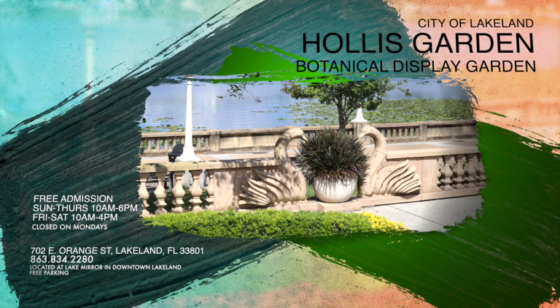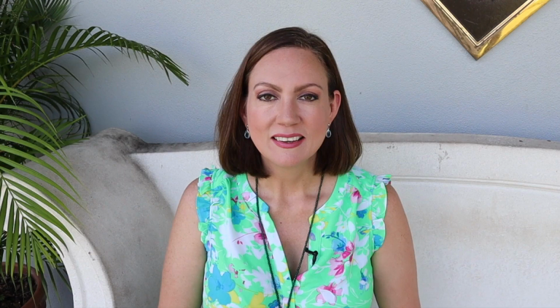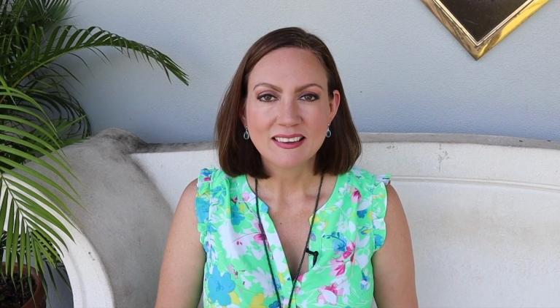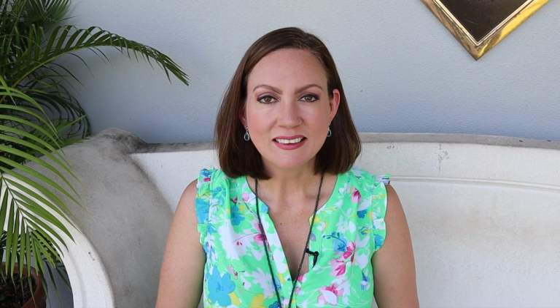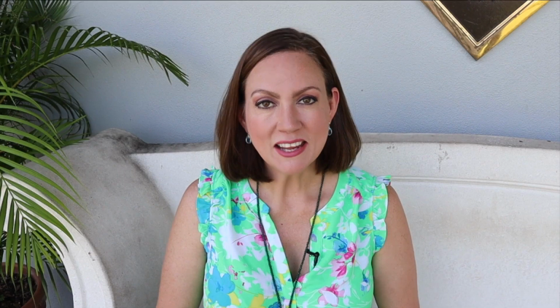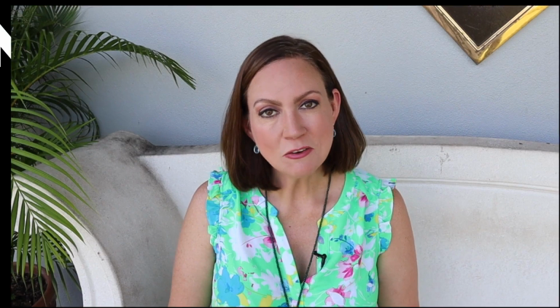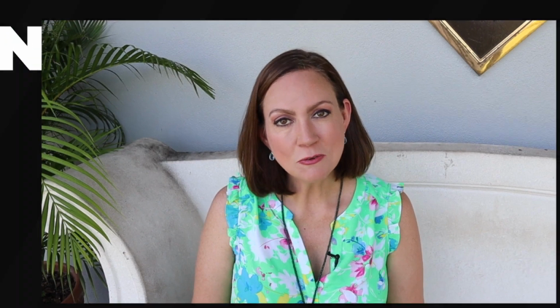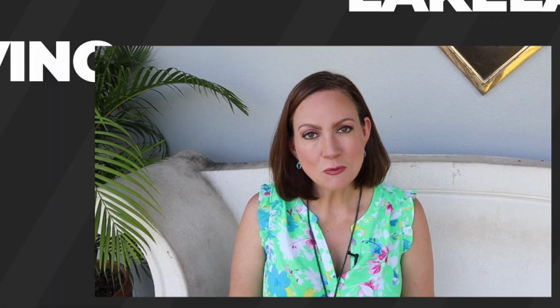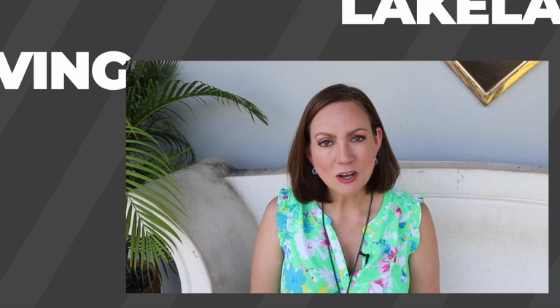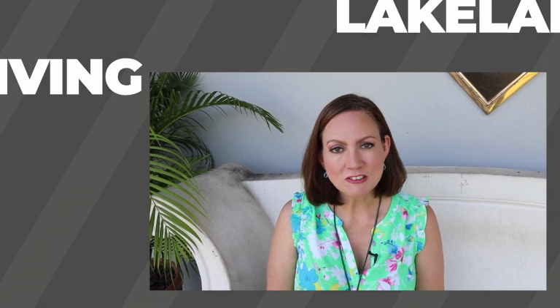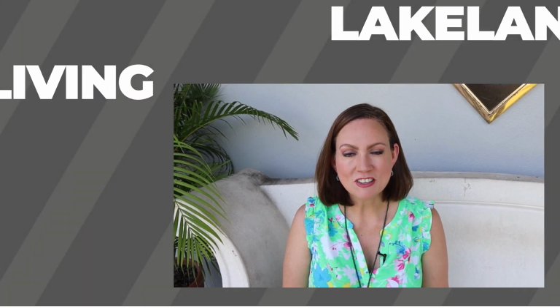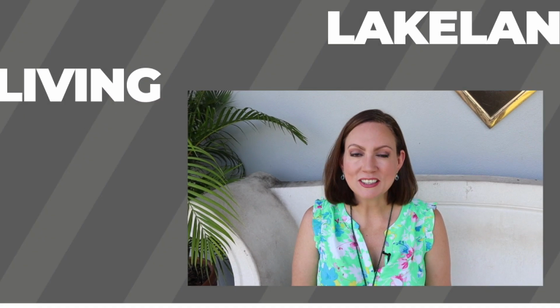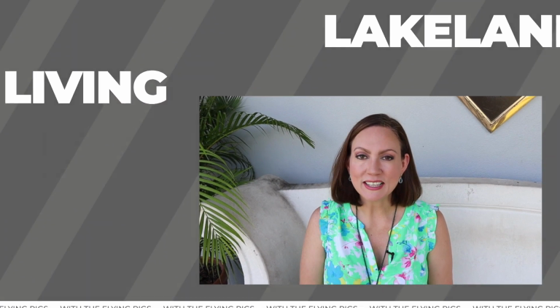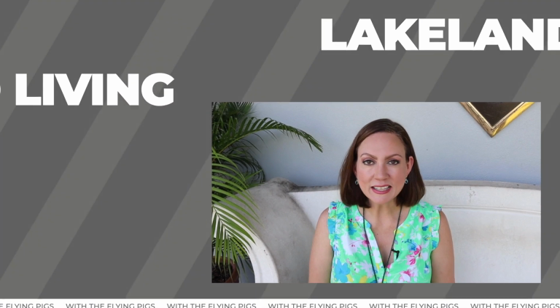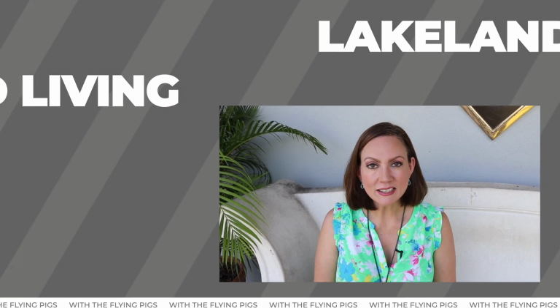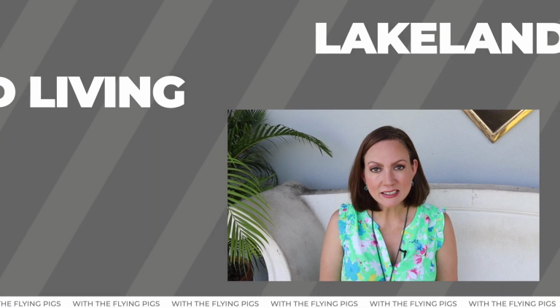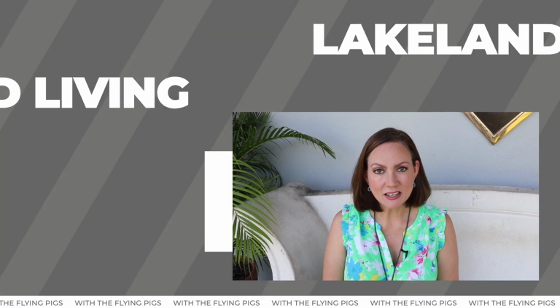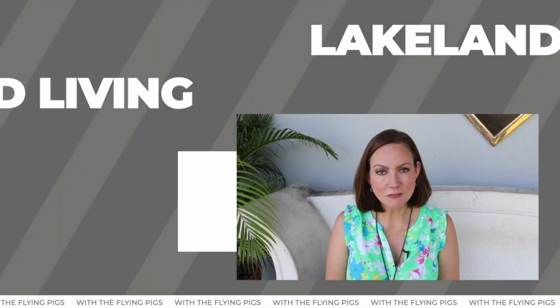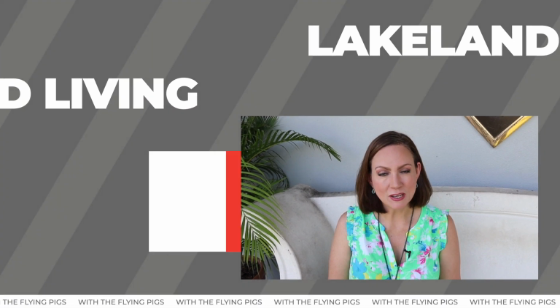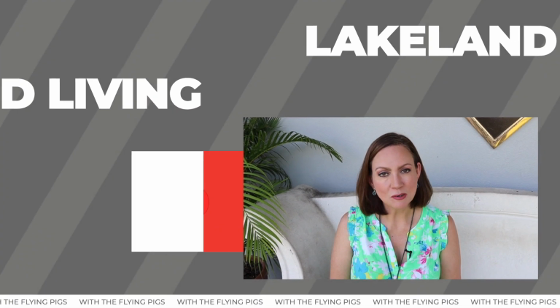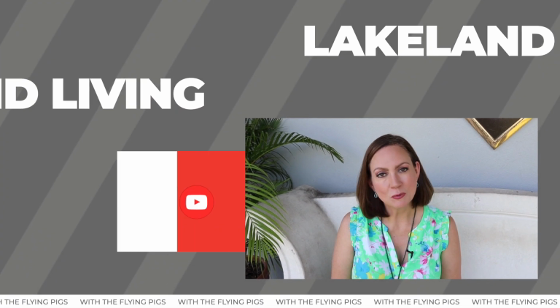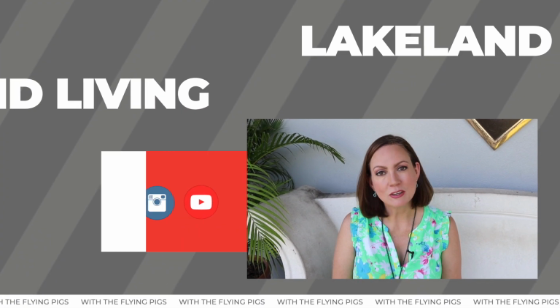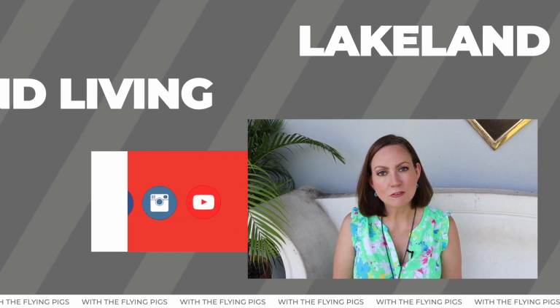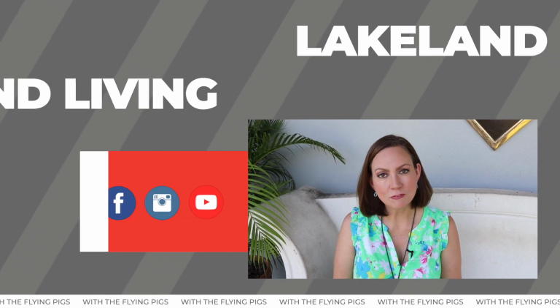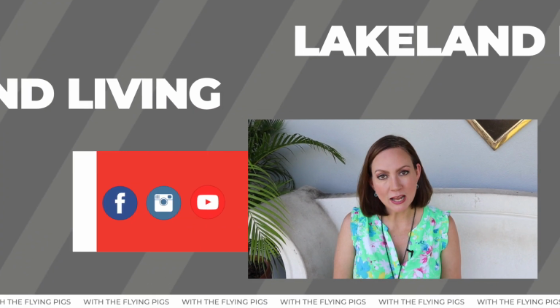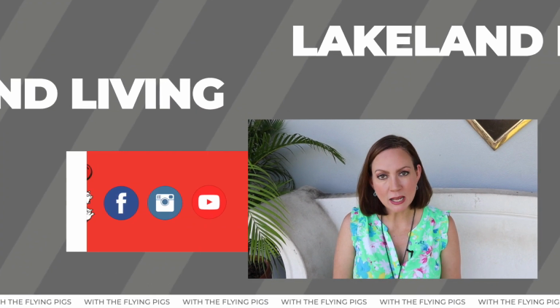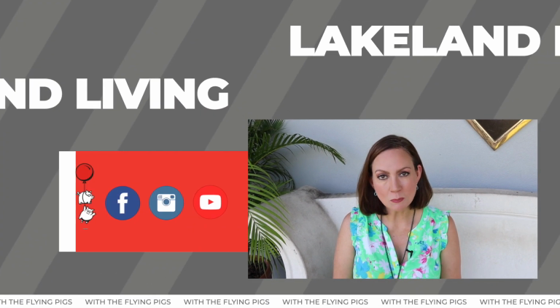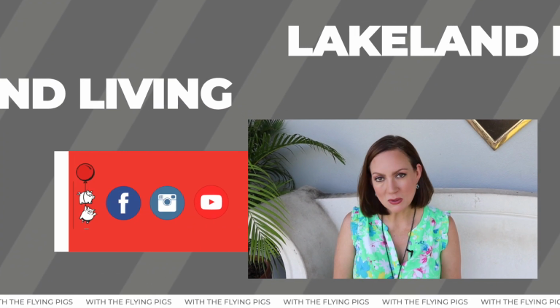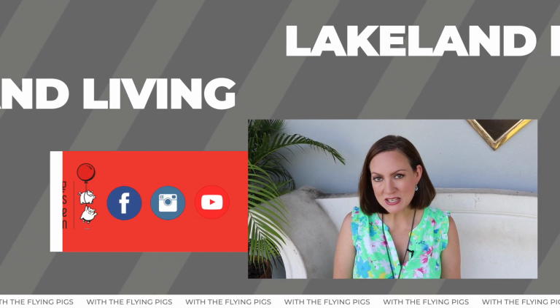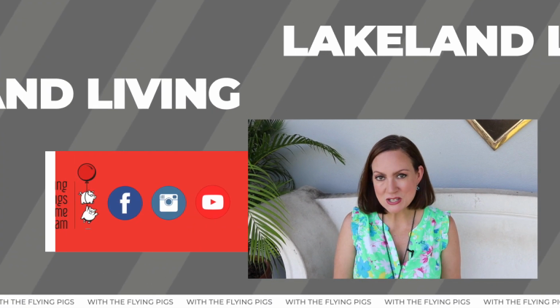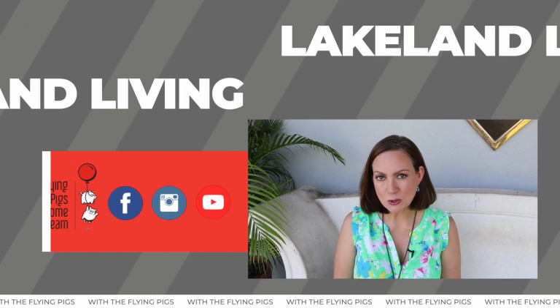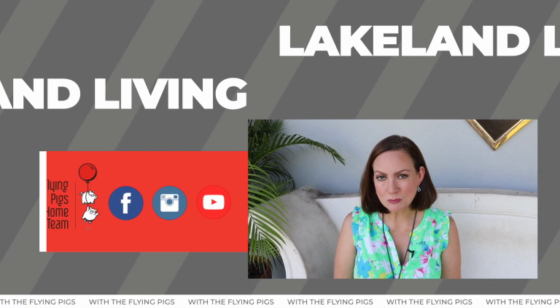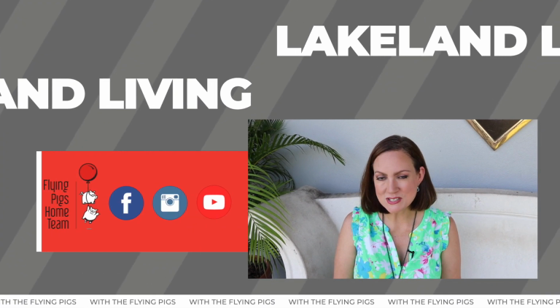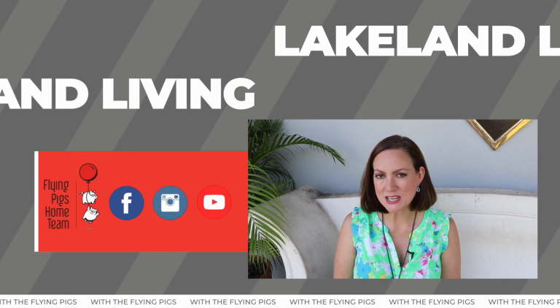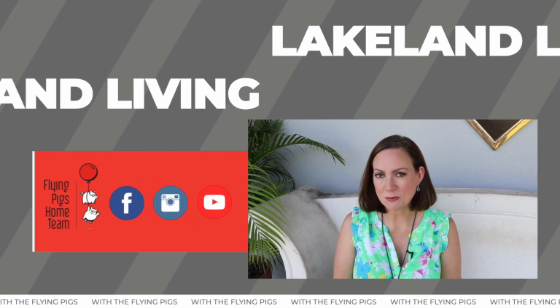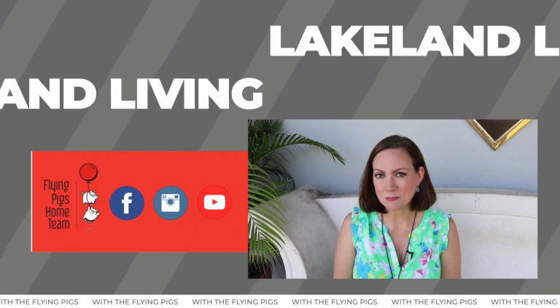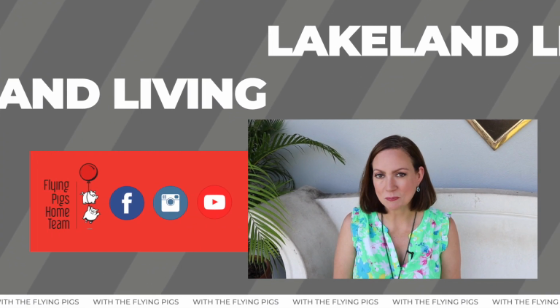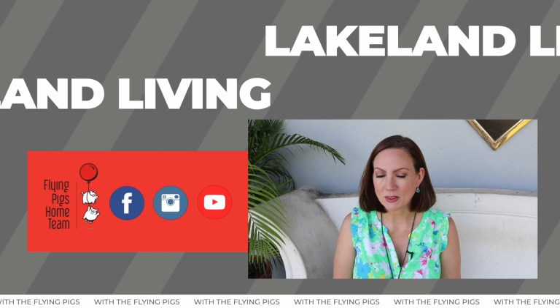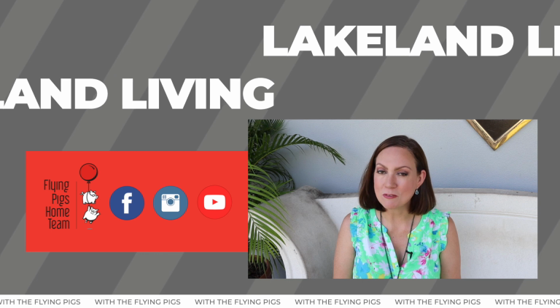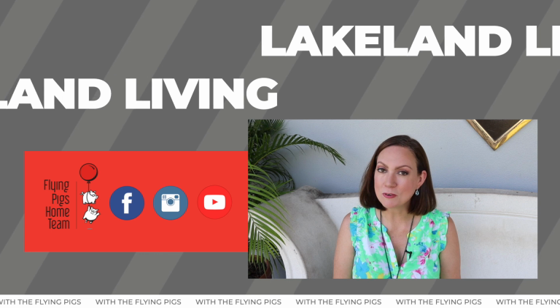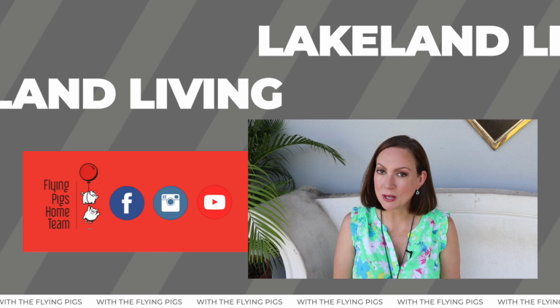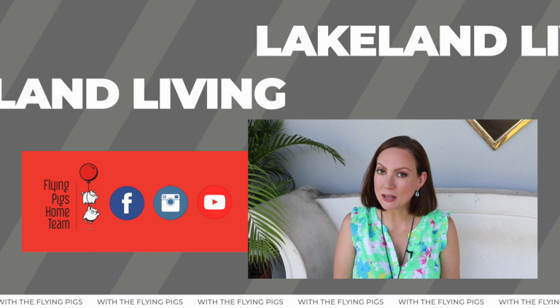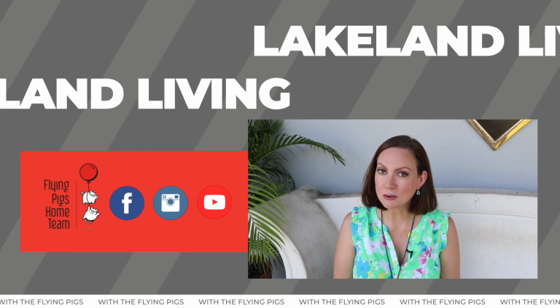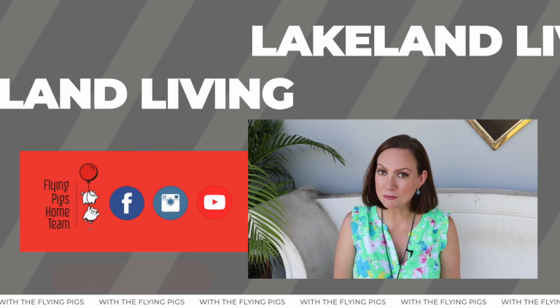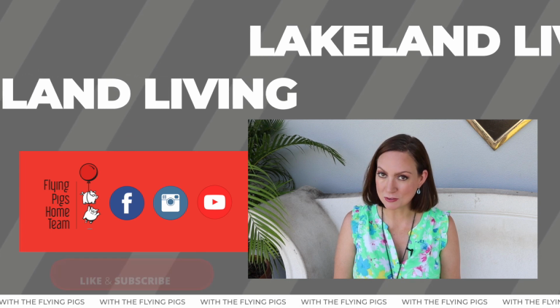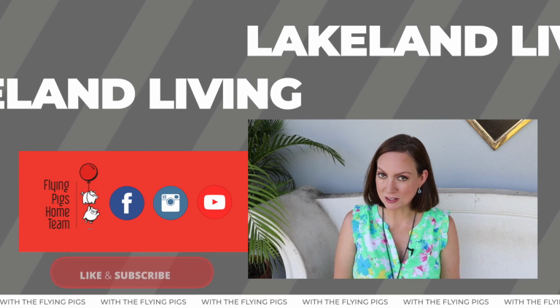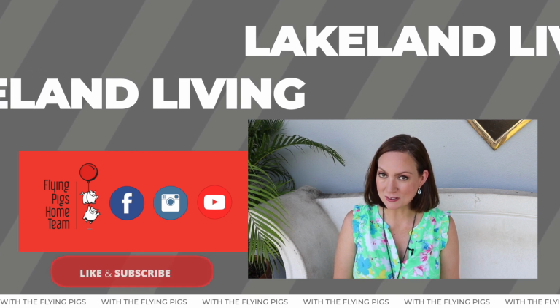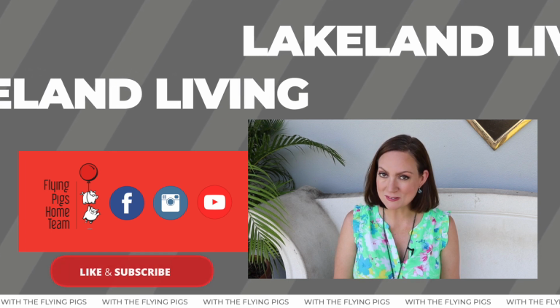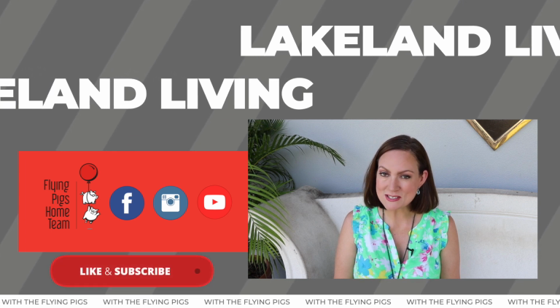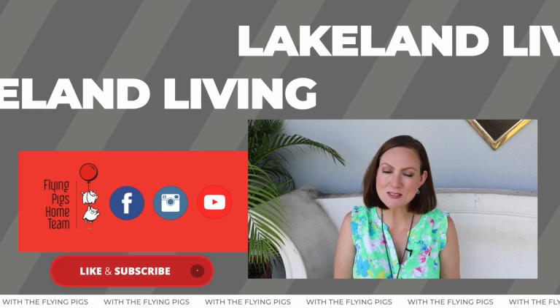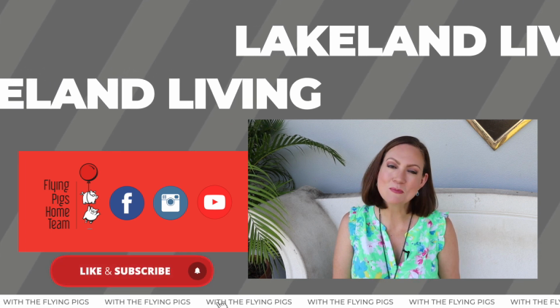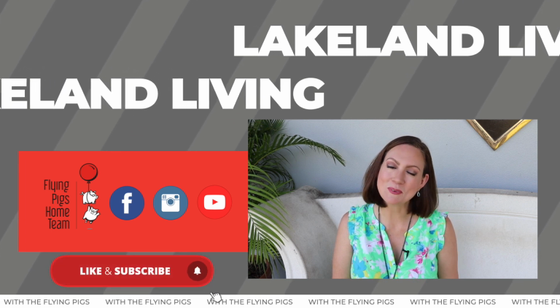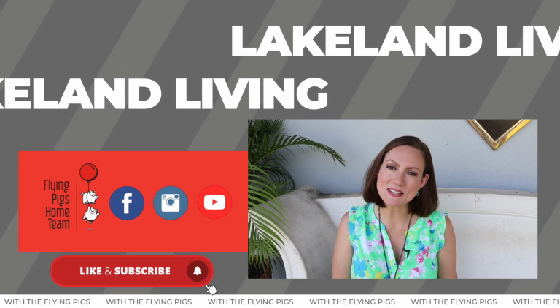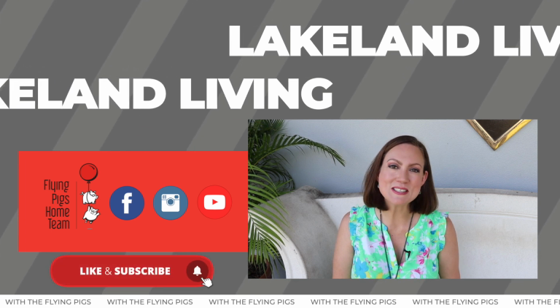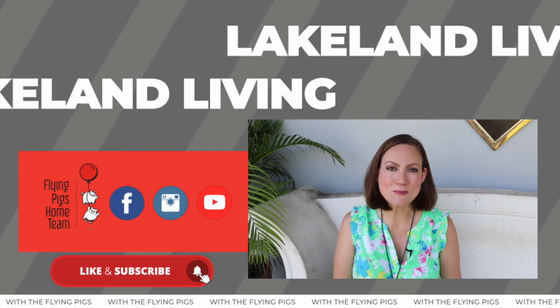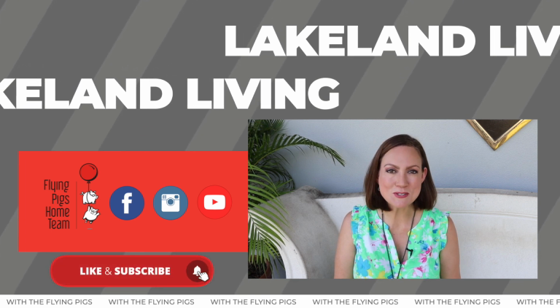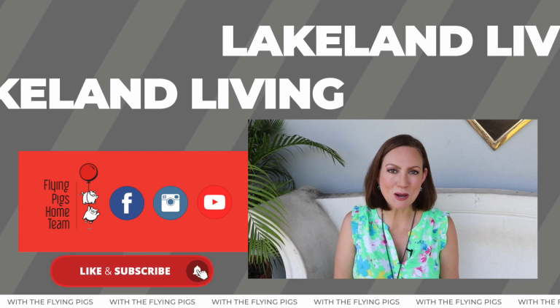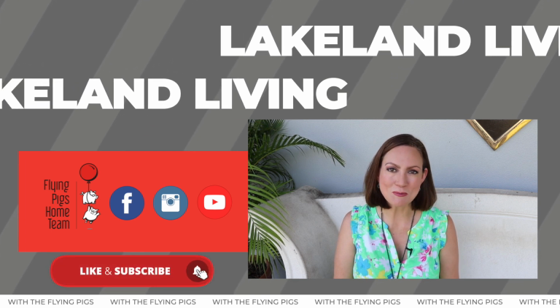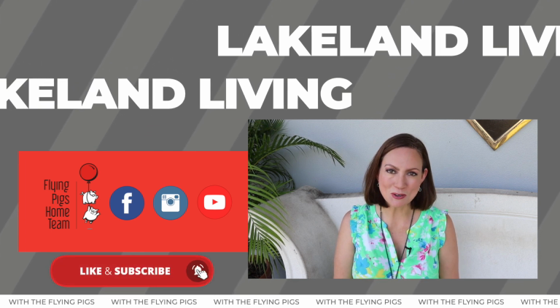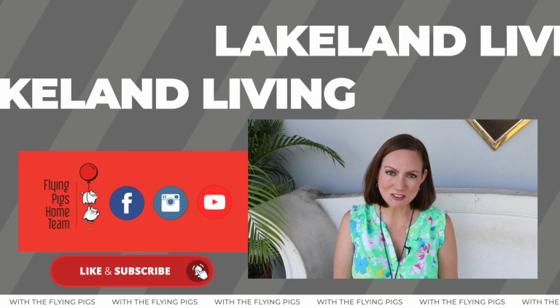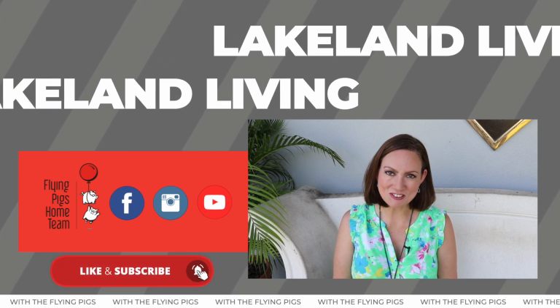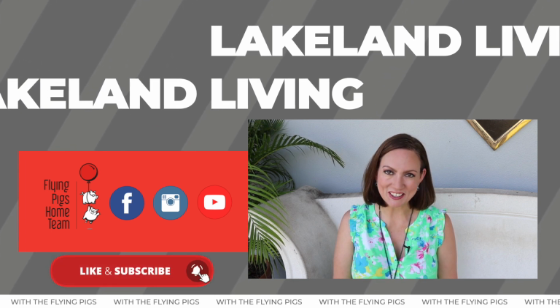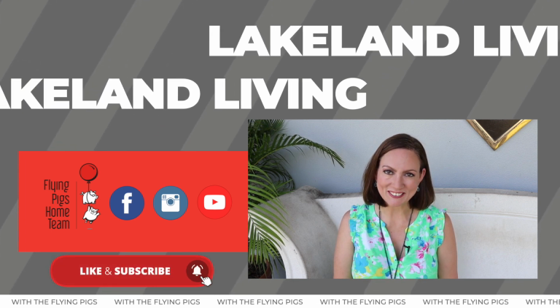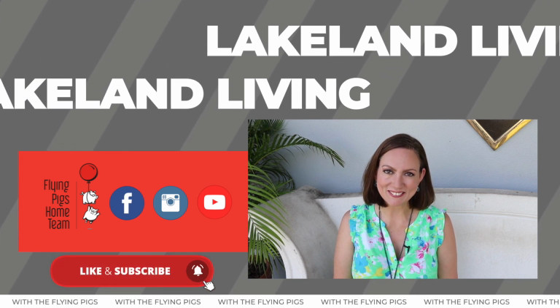Thank you for watching Lakeland Living with the Flying Figs Home Team. If you like our videos, please subscribe to our channel.